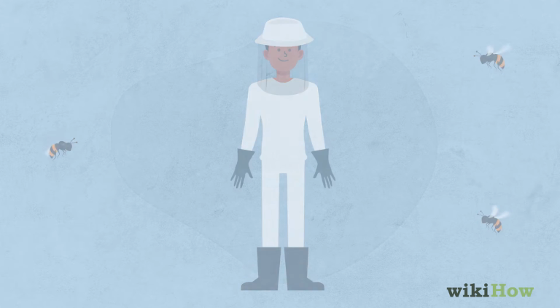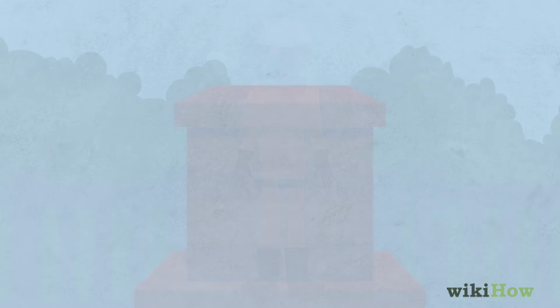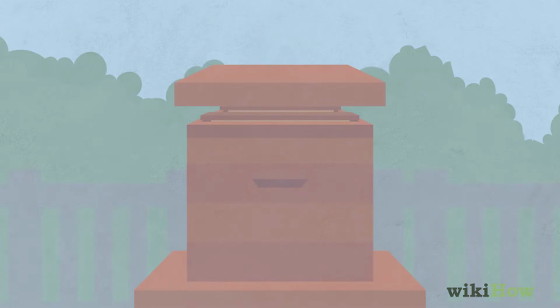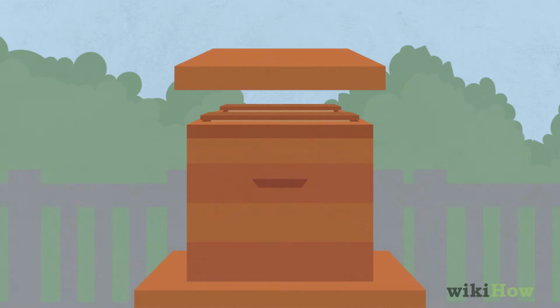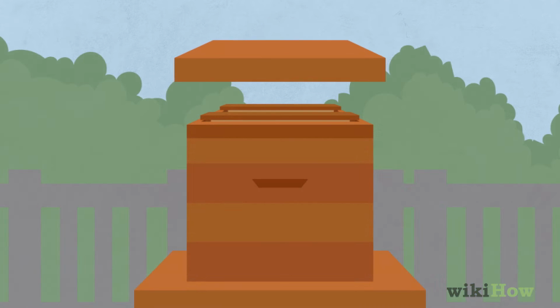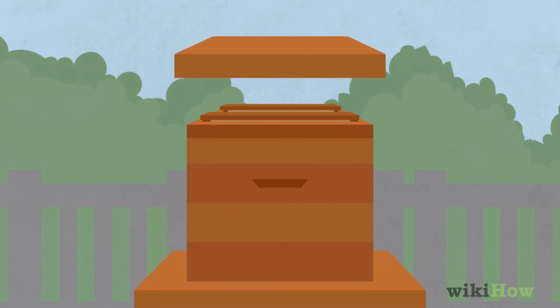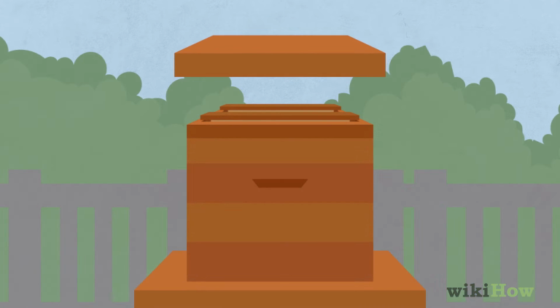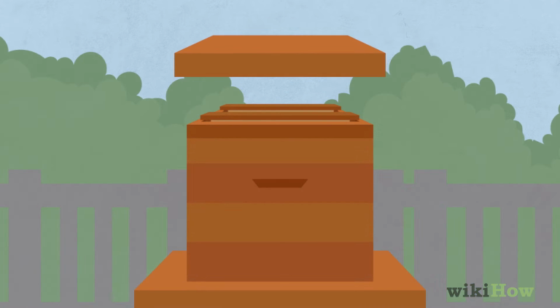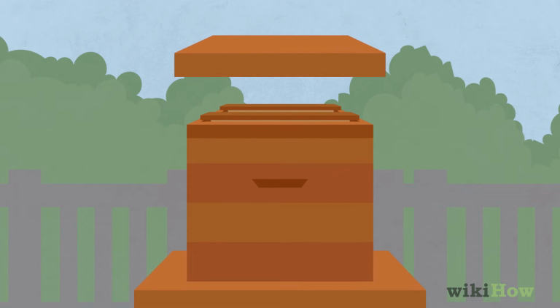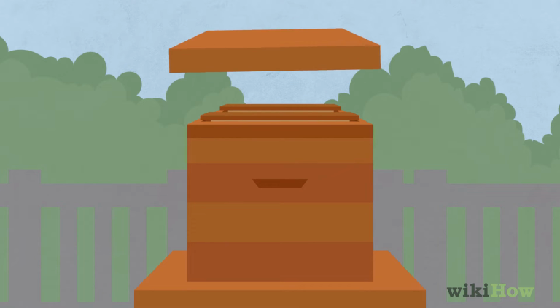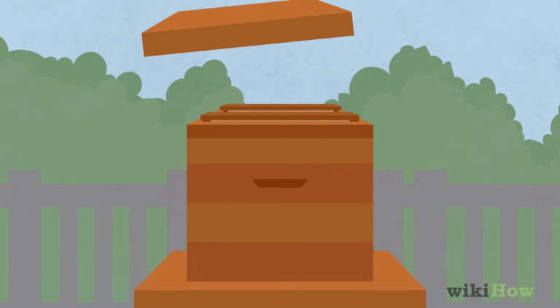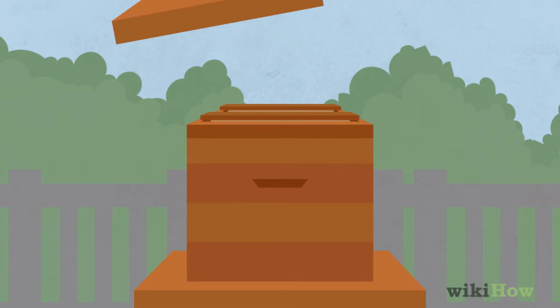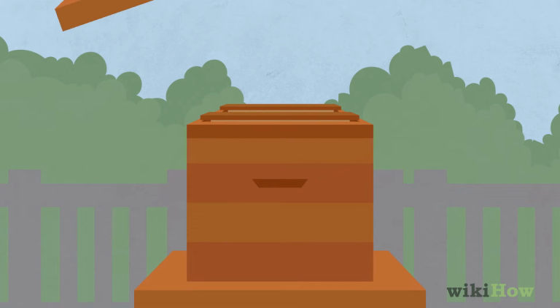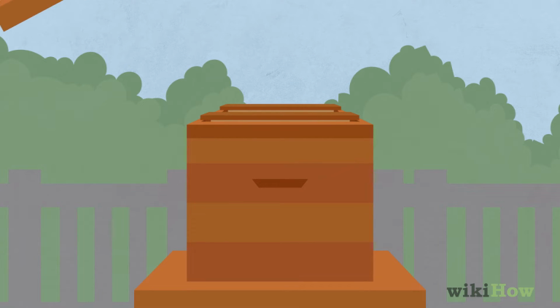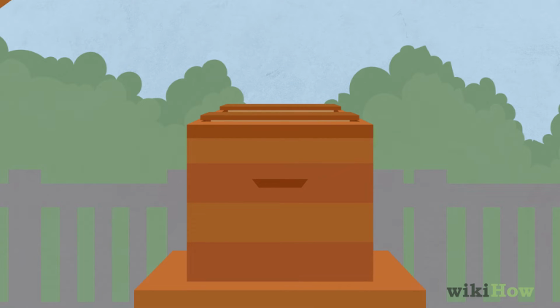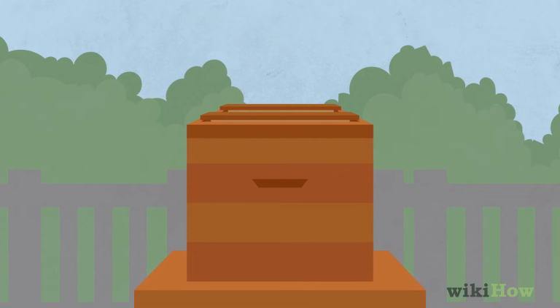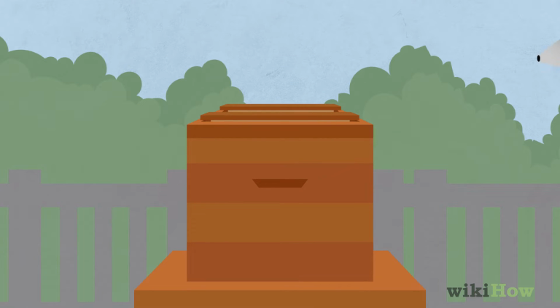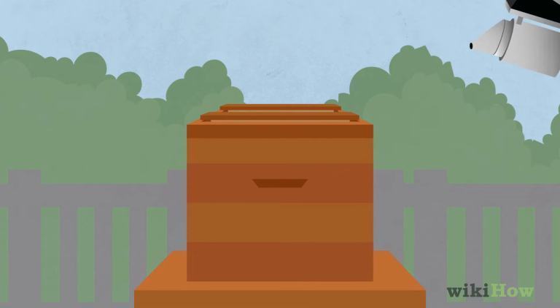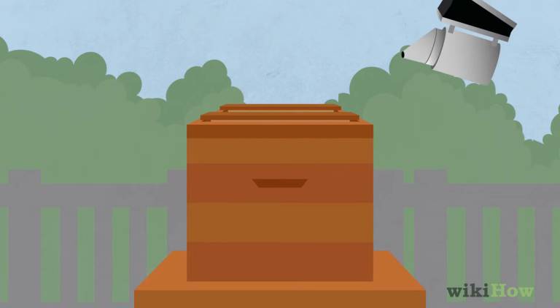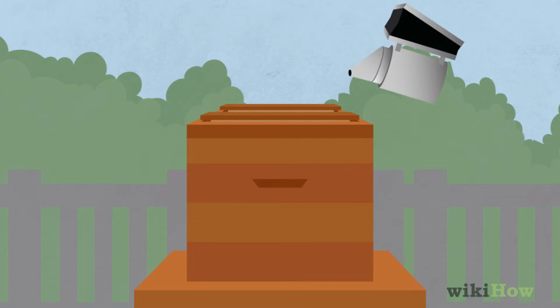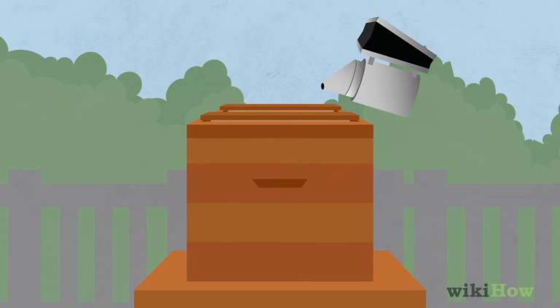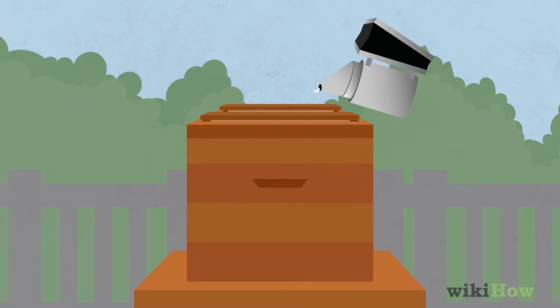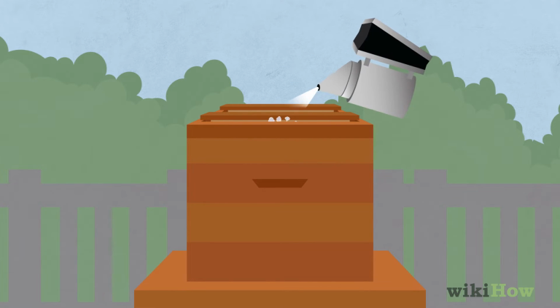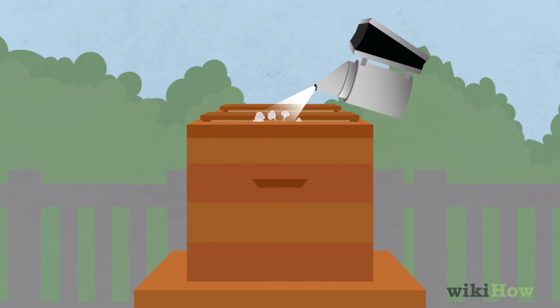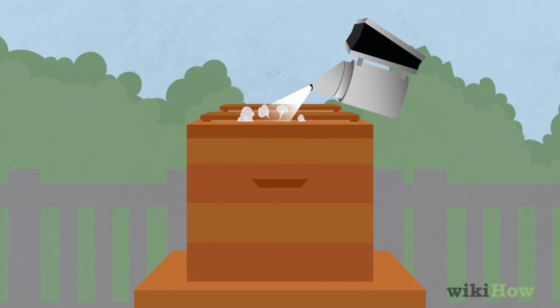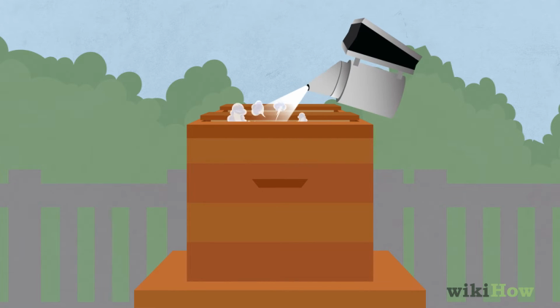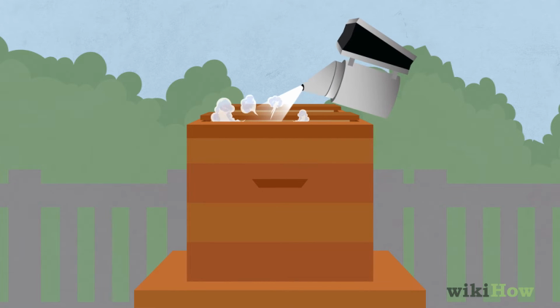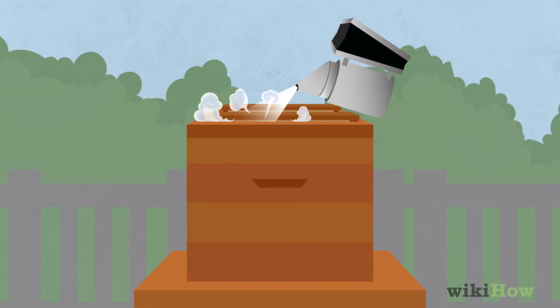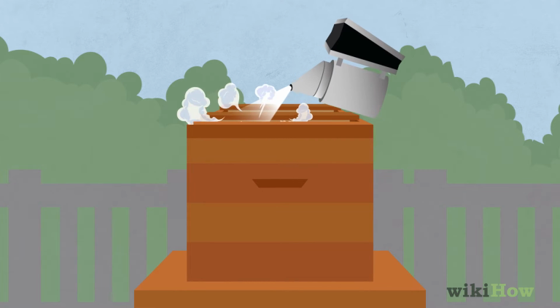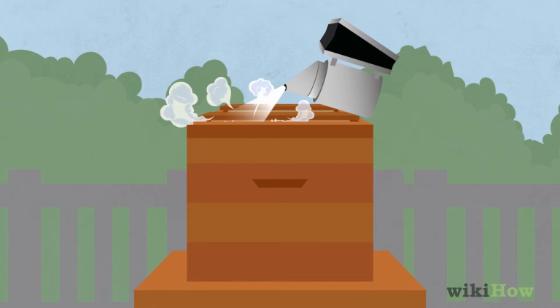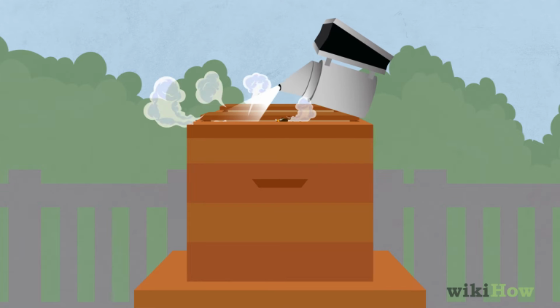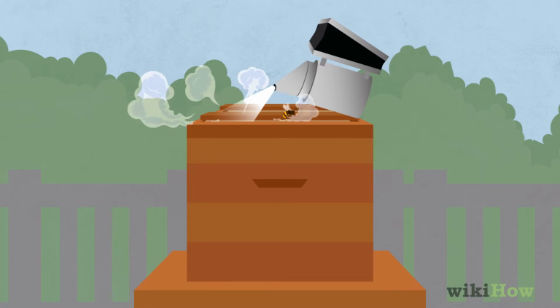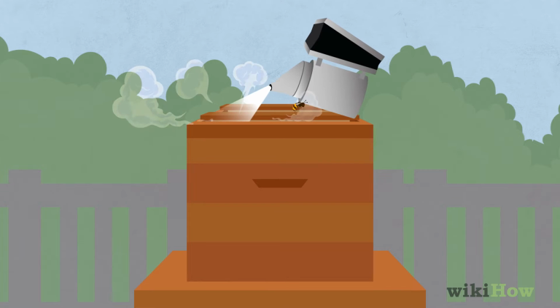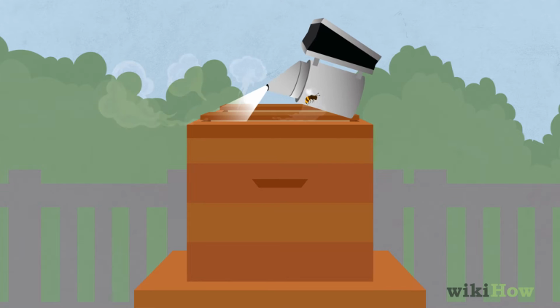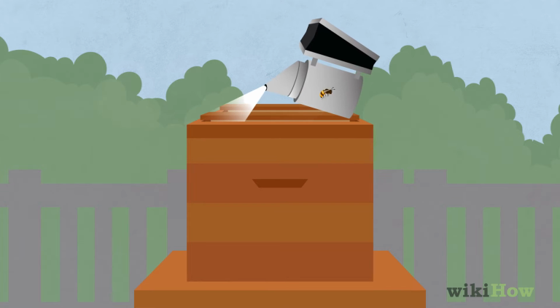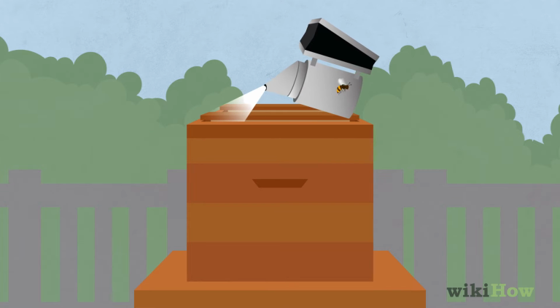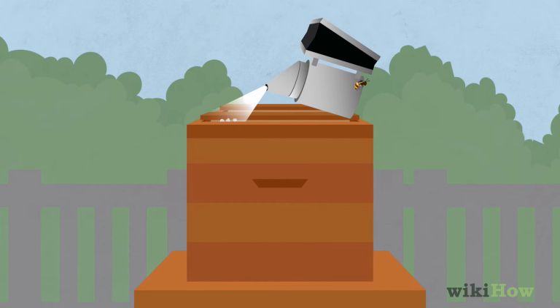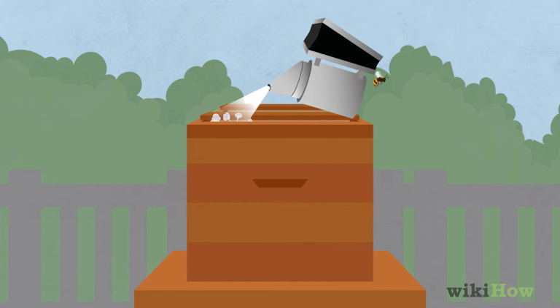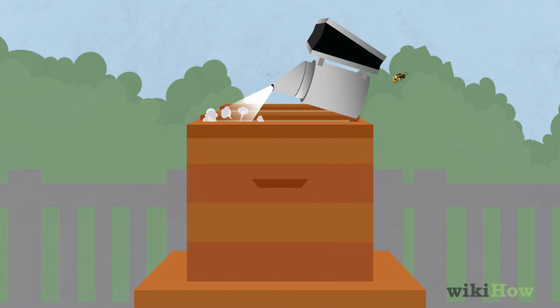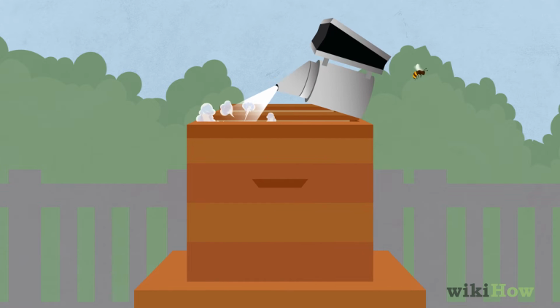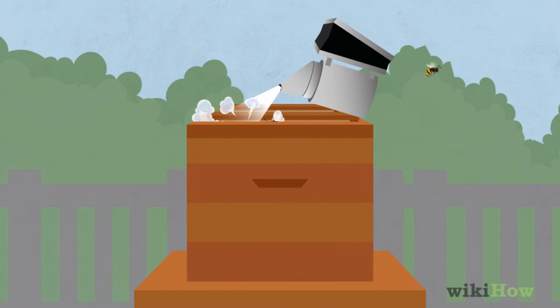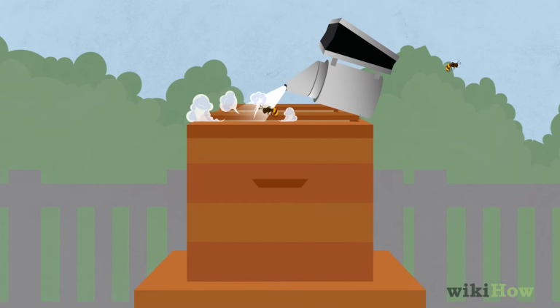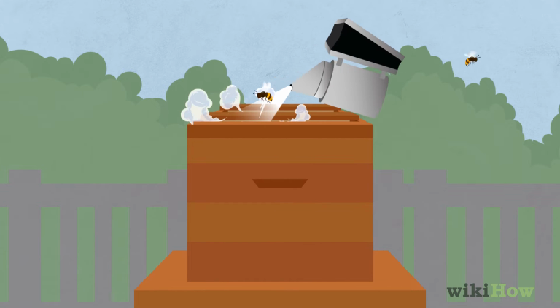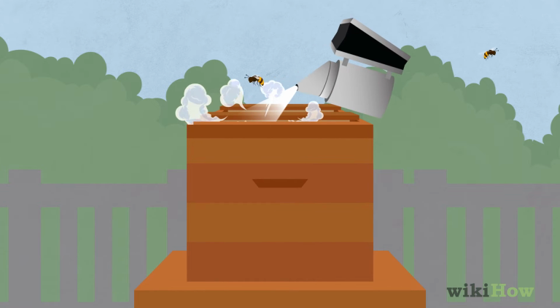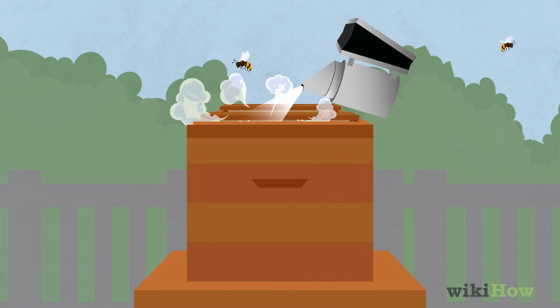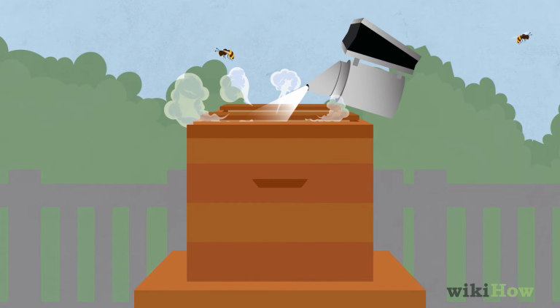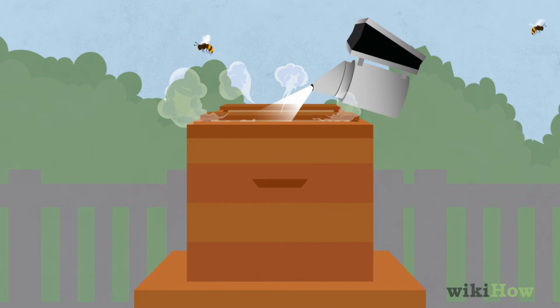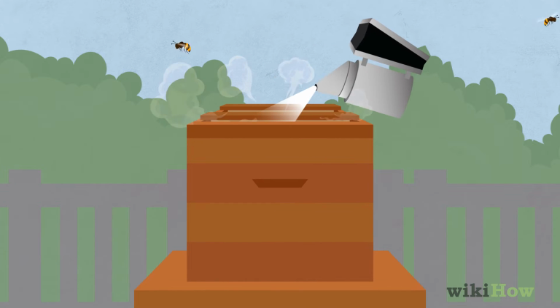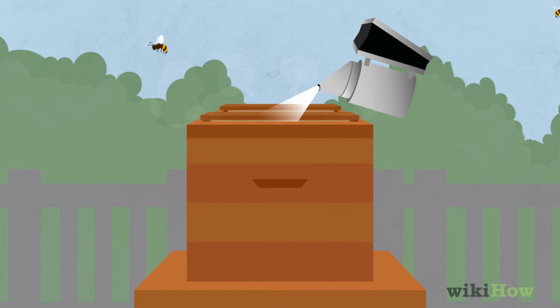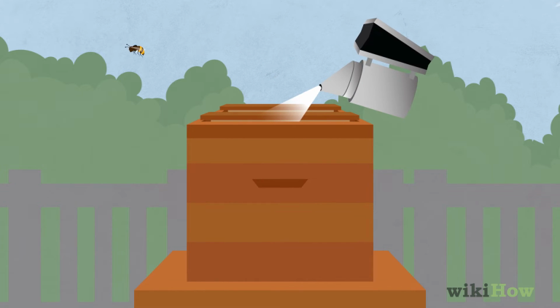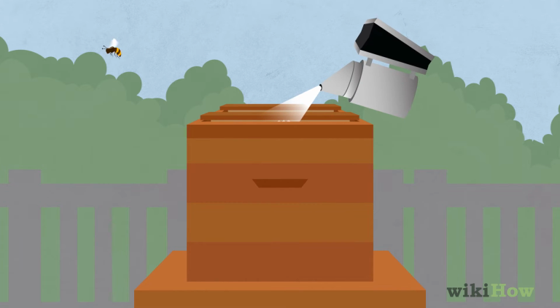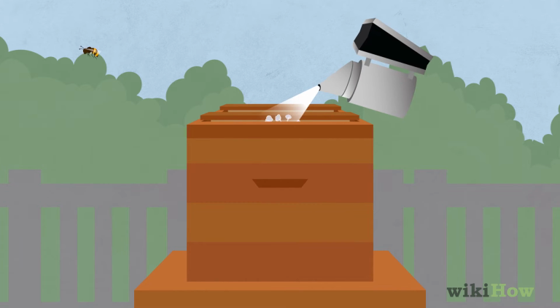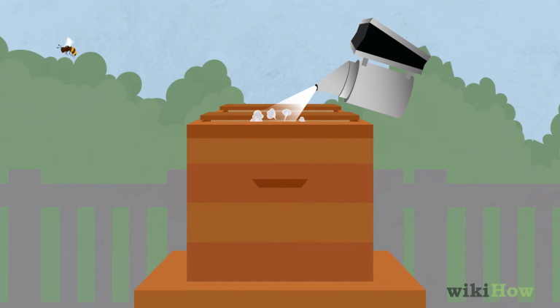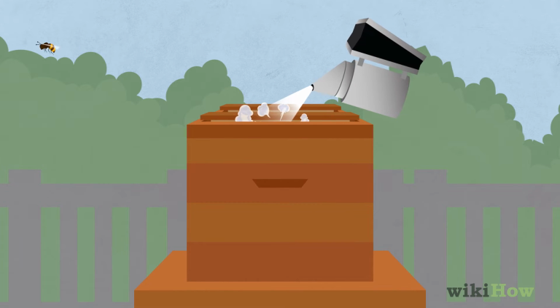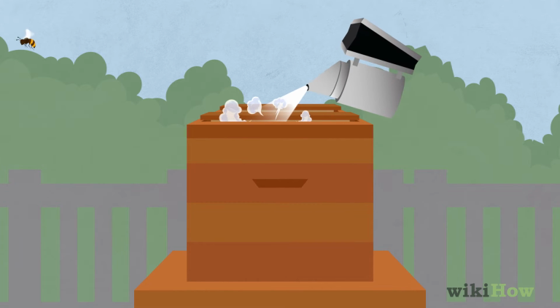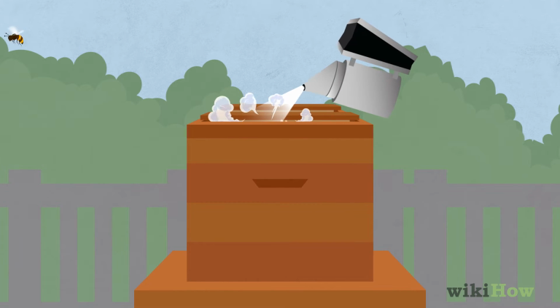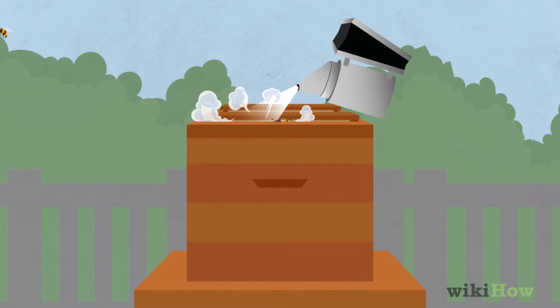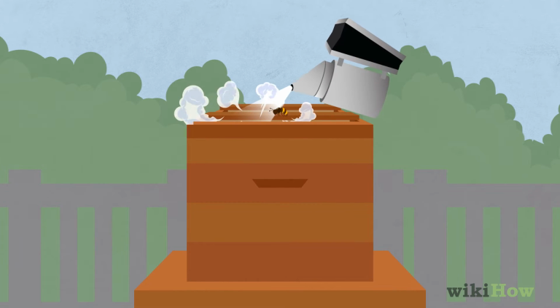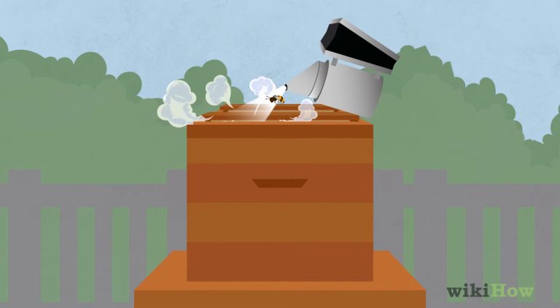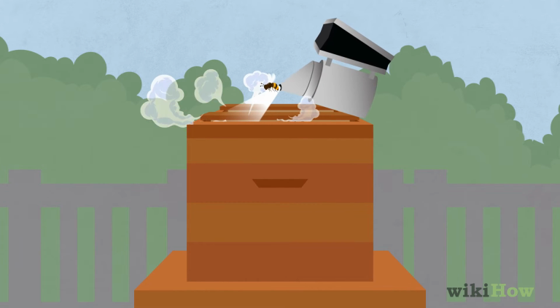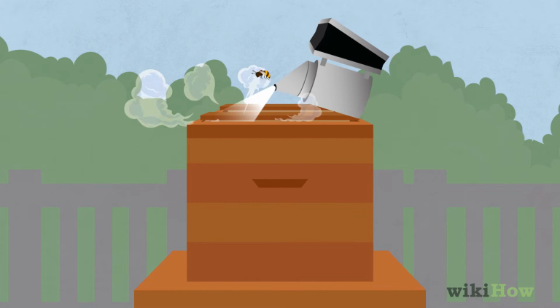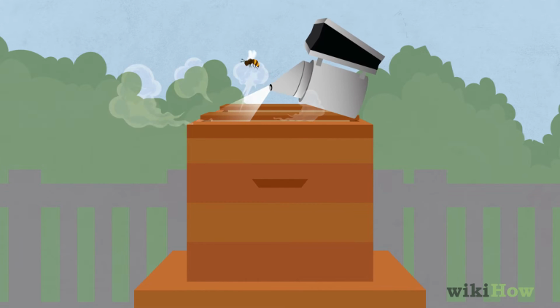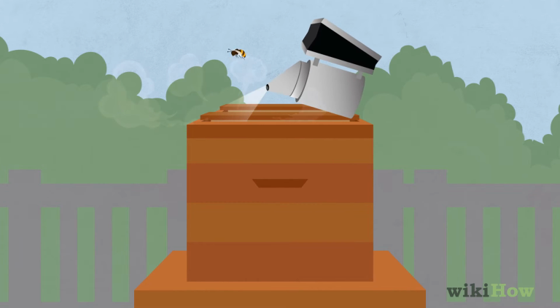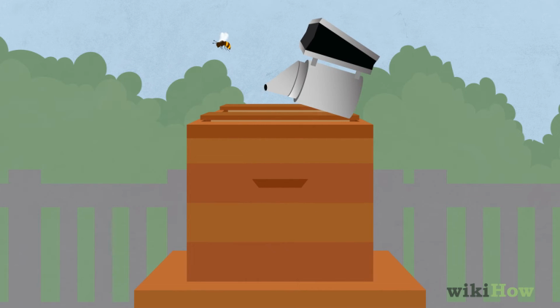Open the lid of the hive, and use a smoker to drive any lingering bees deep inside the hive, away from the honeycomb.